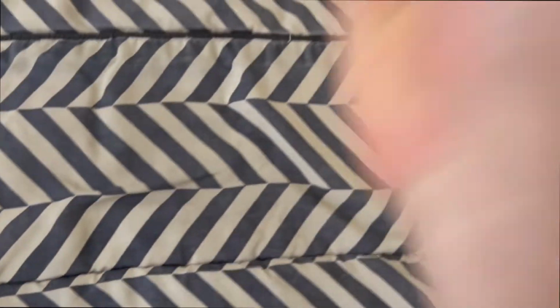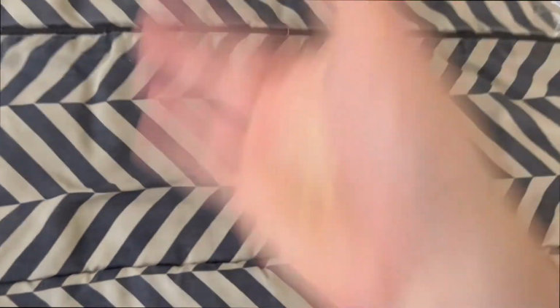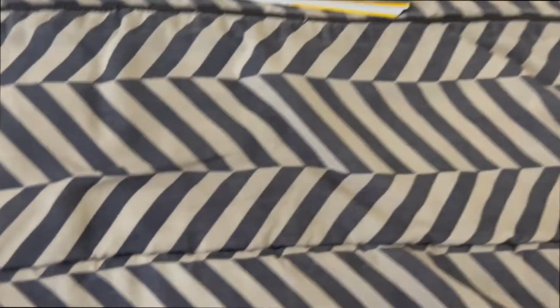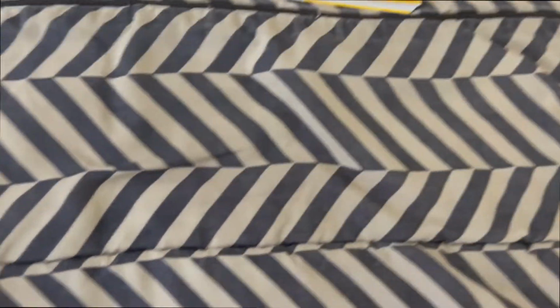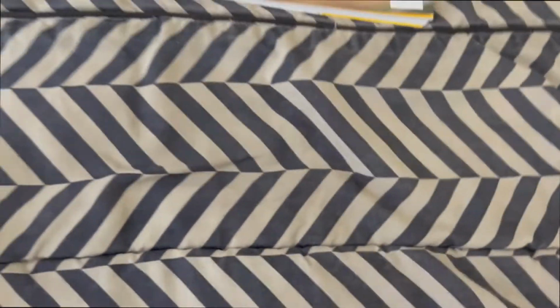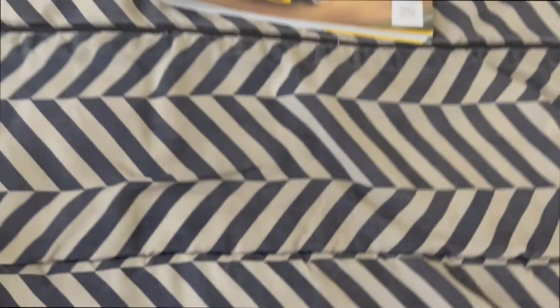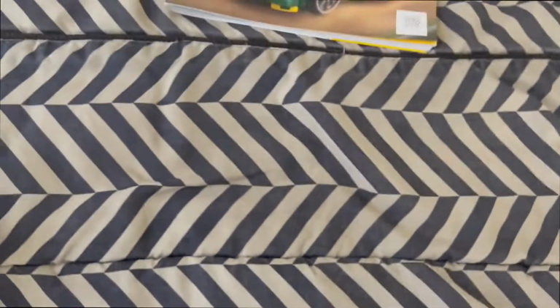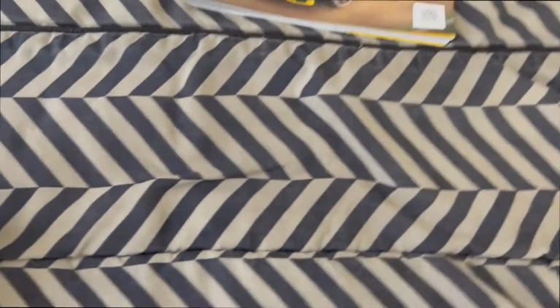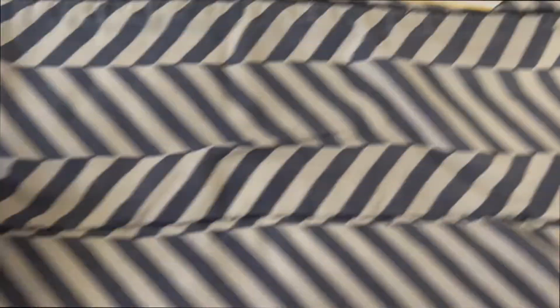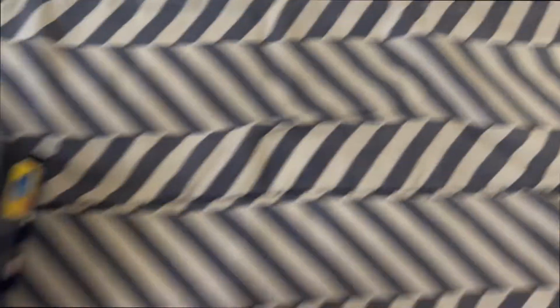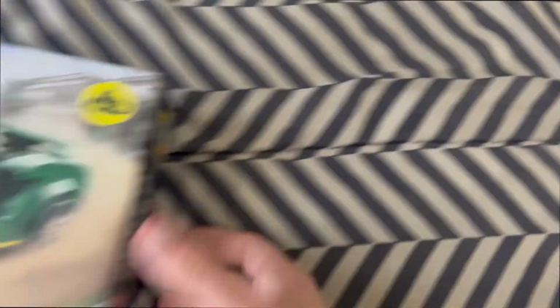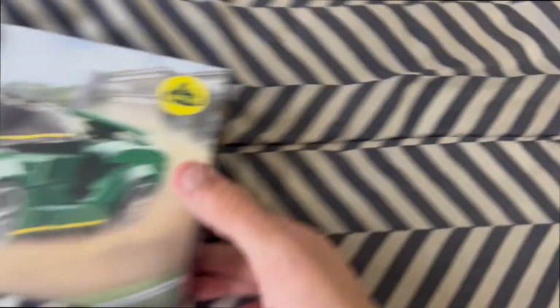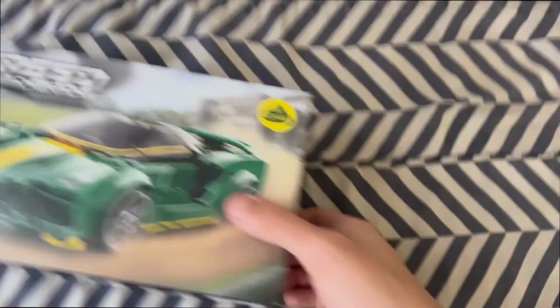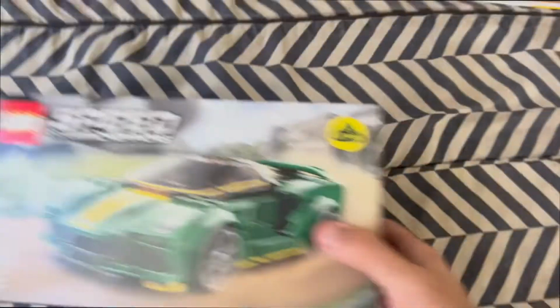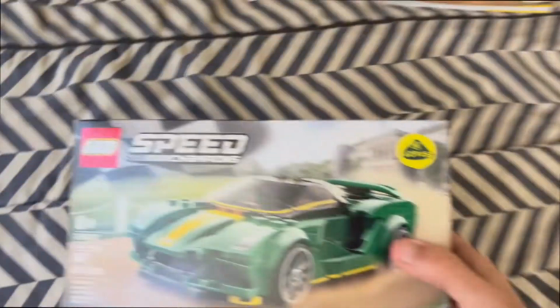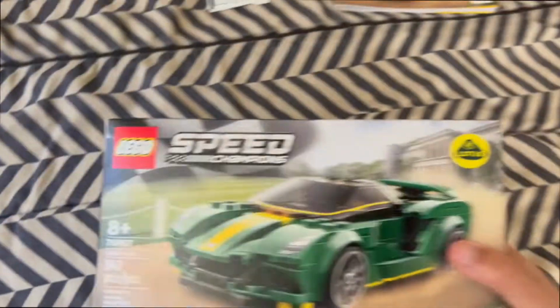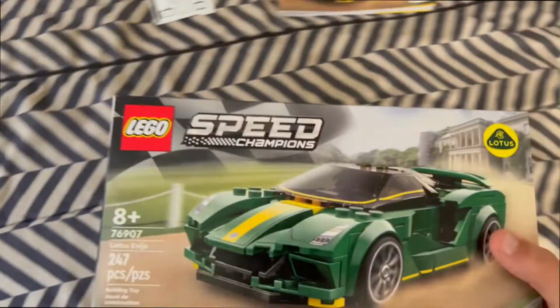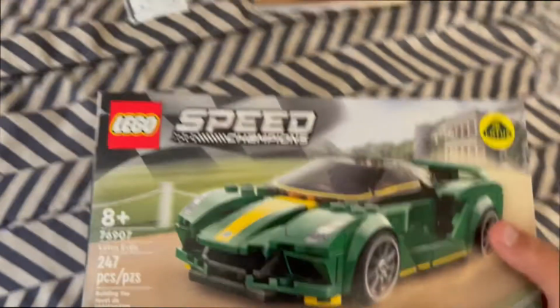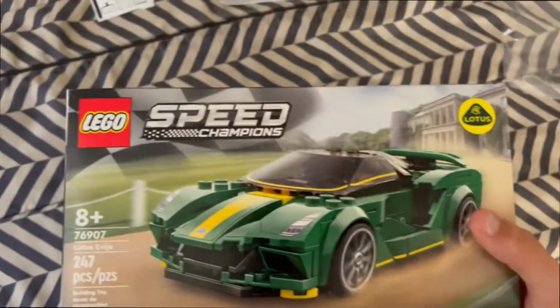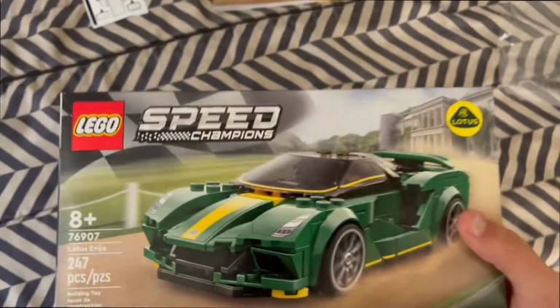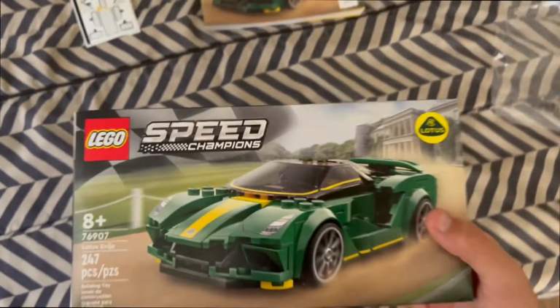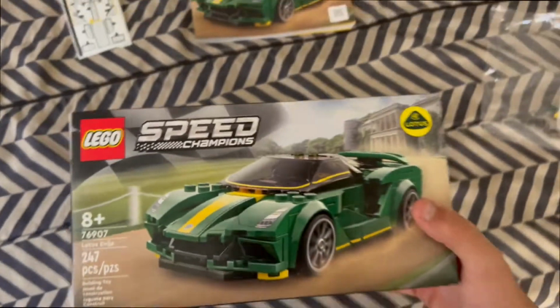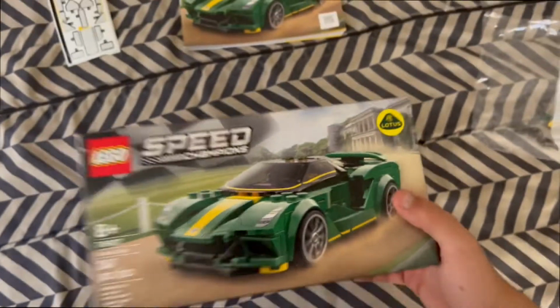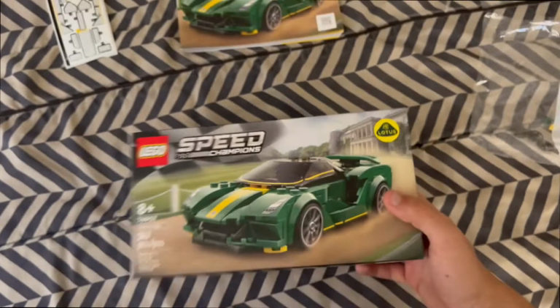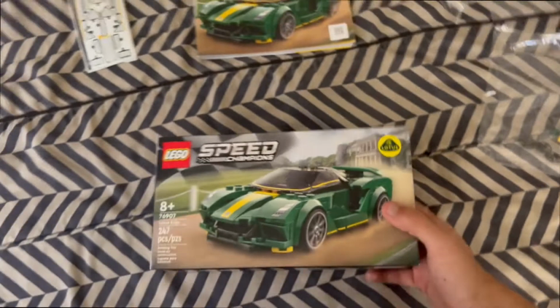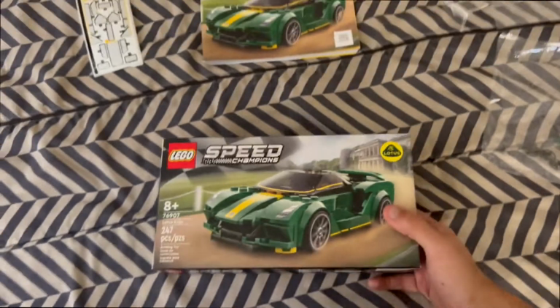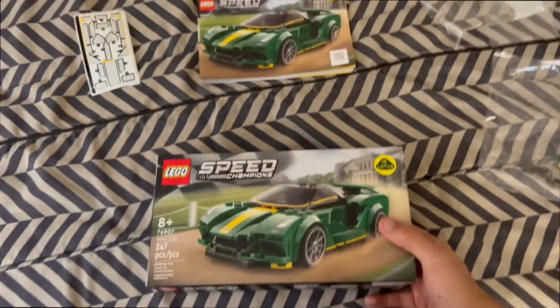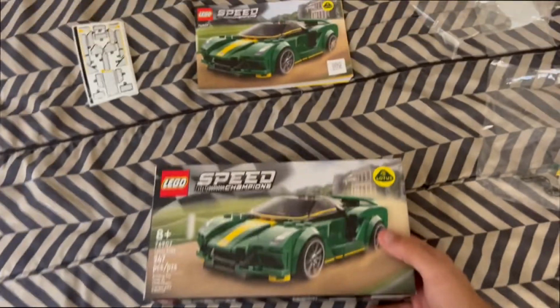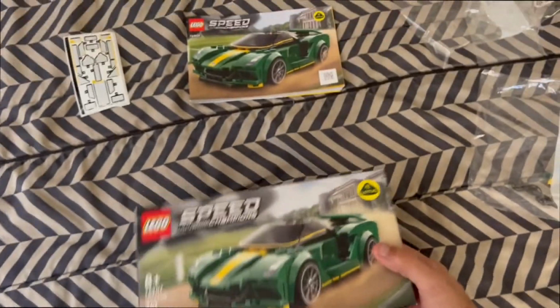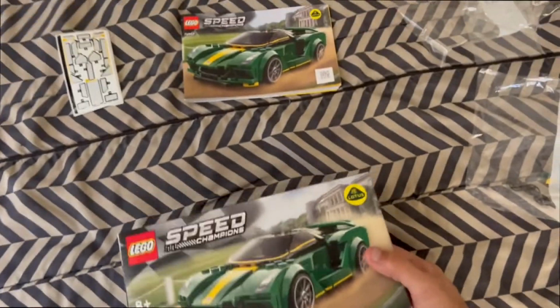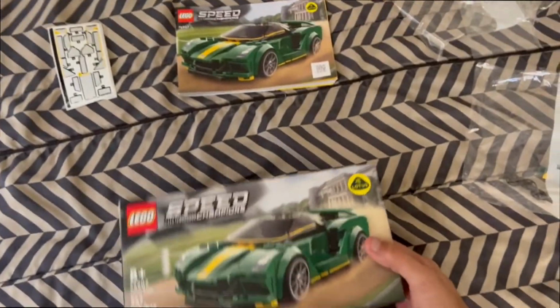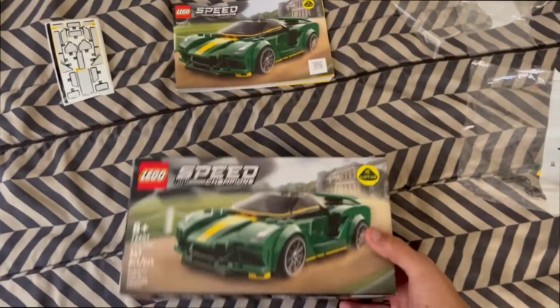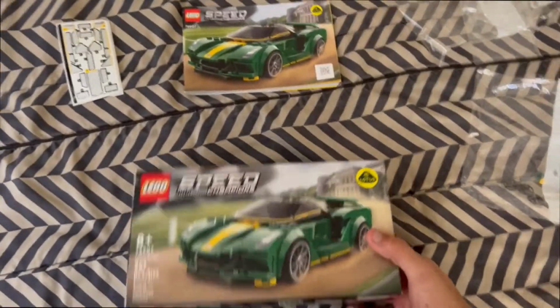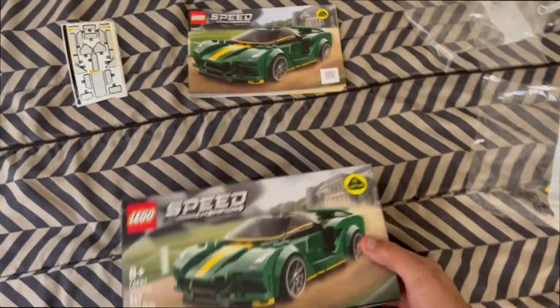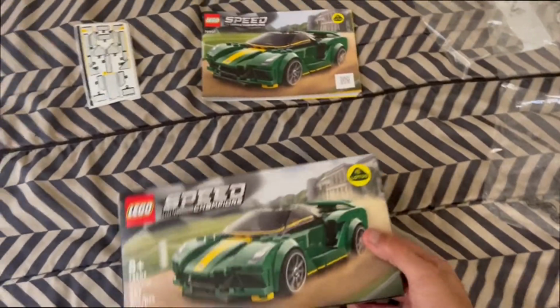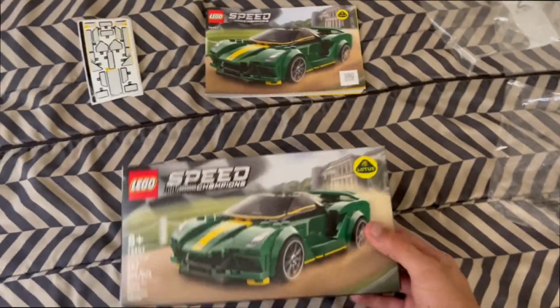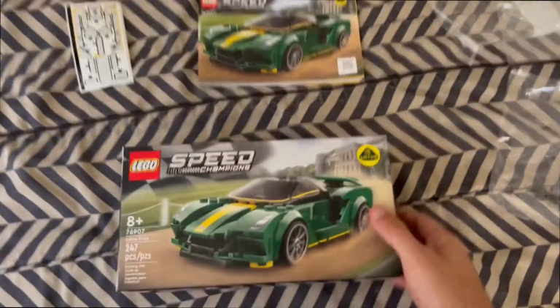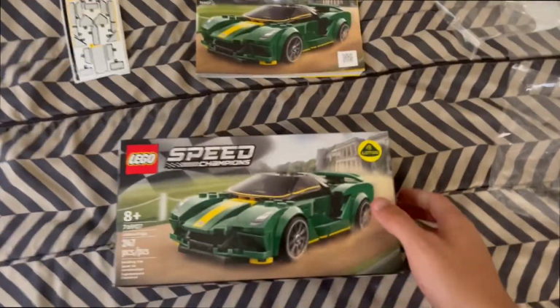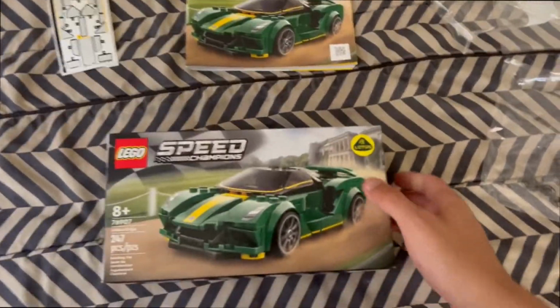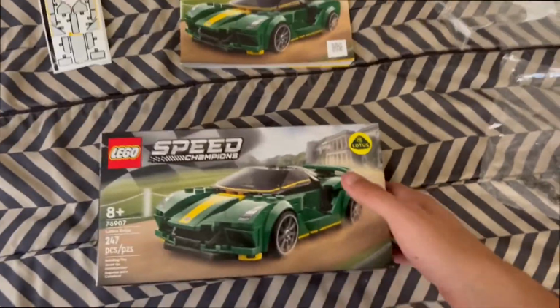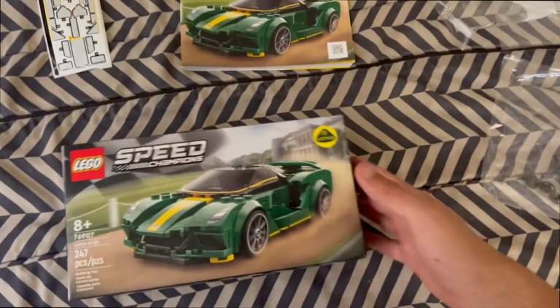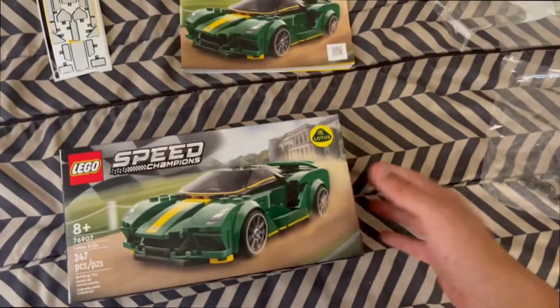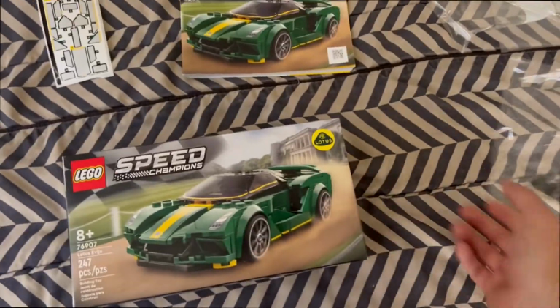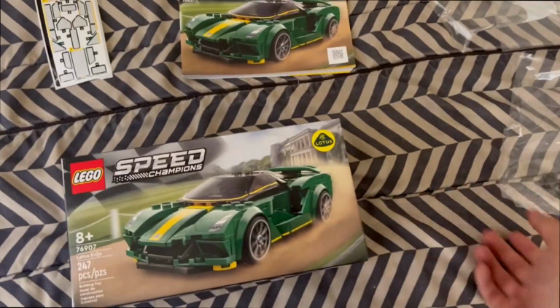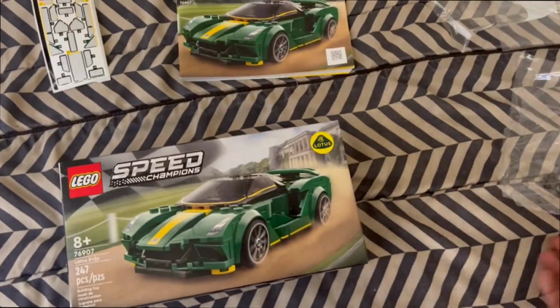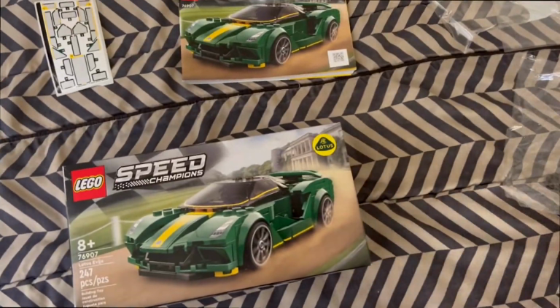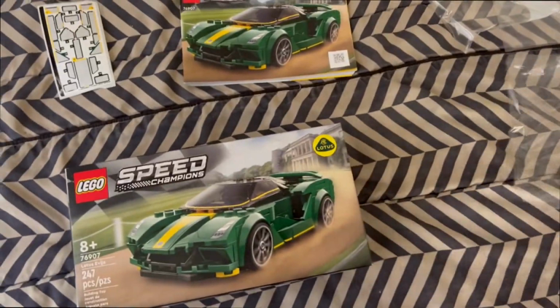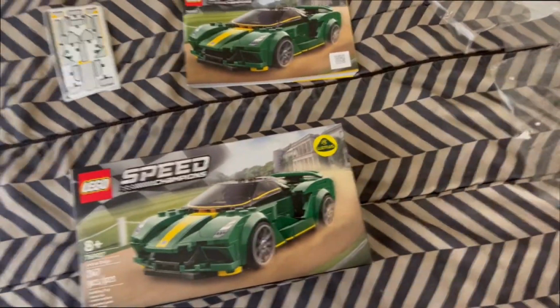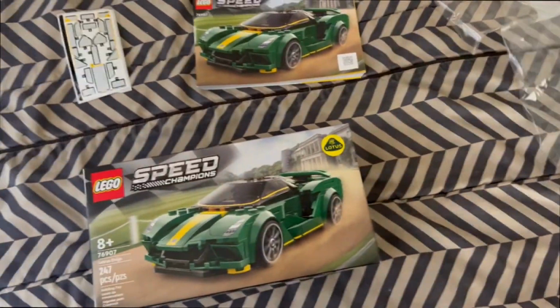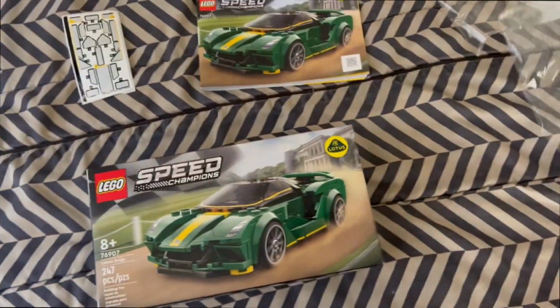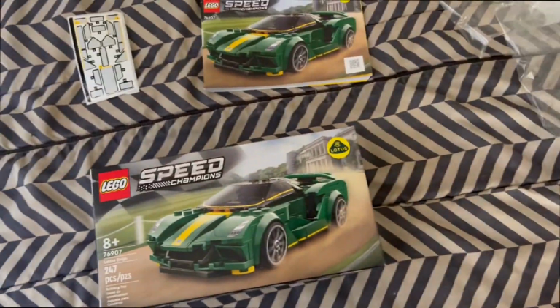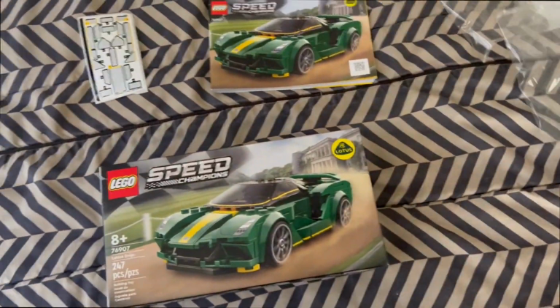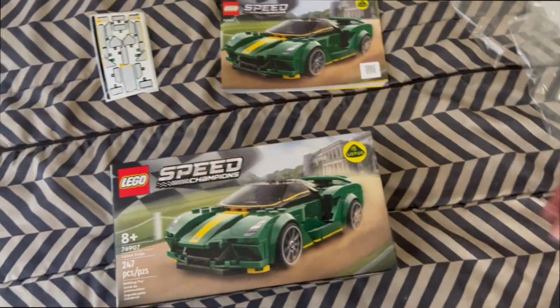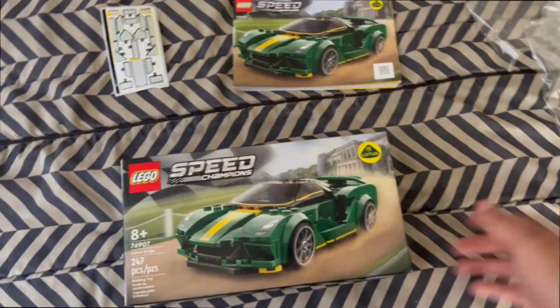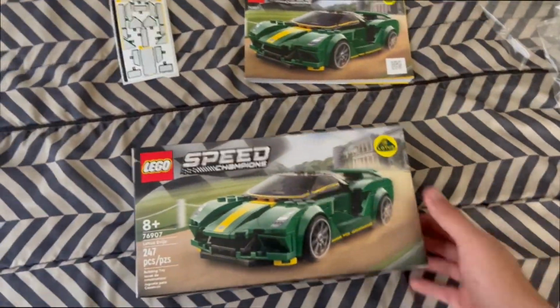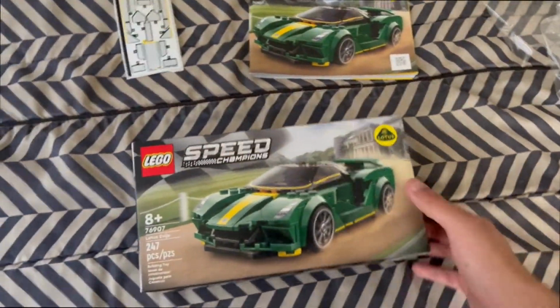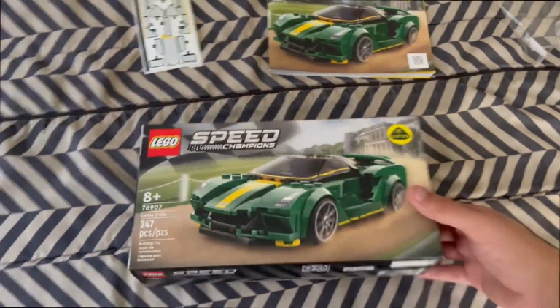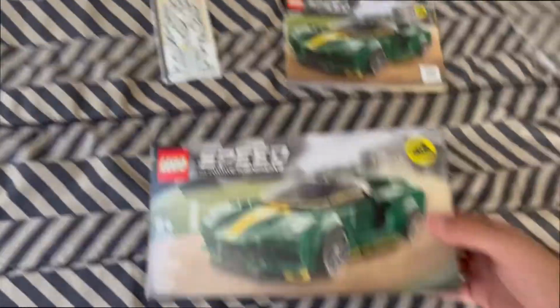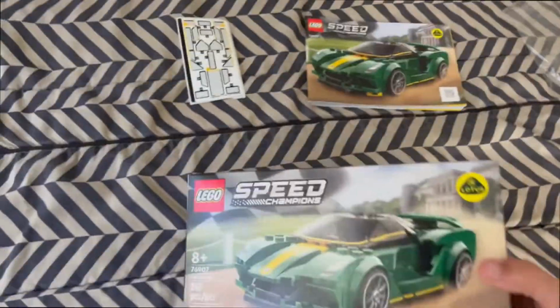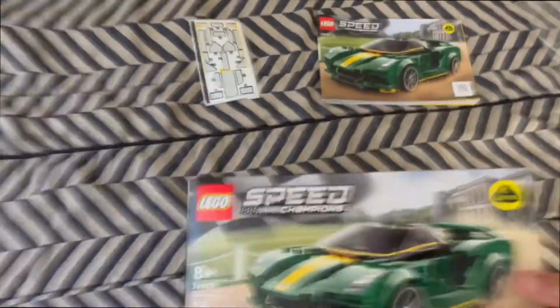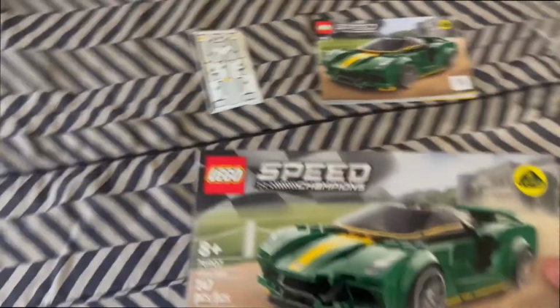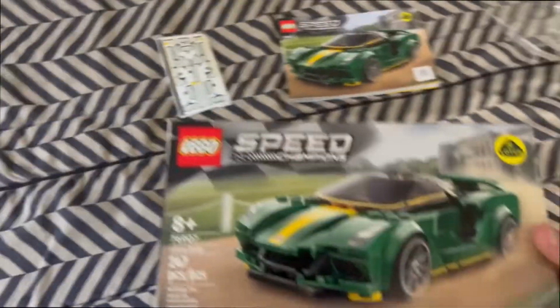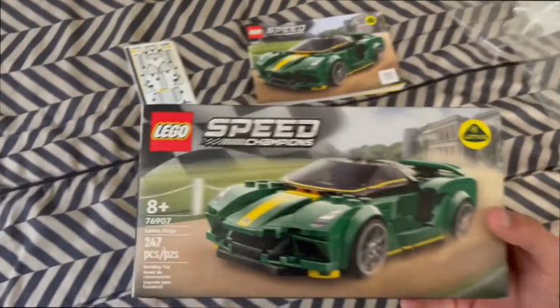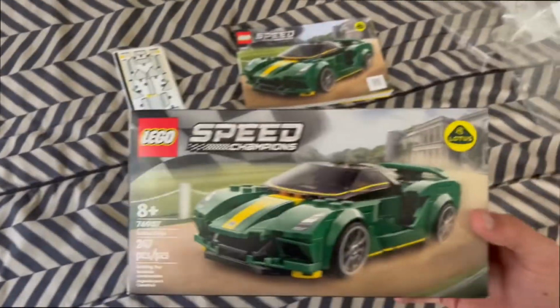It should take you an hour or less if you're fast — that's the estimated time. Now let's get on to the box.